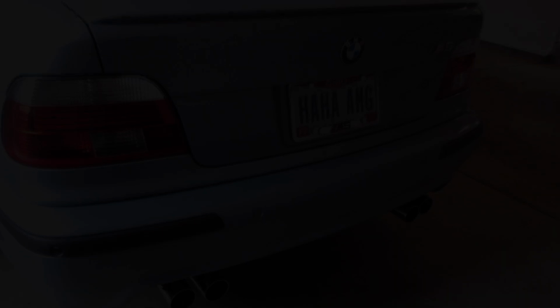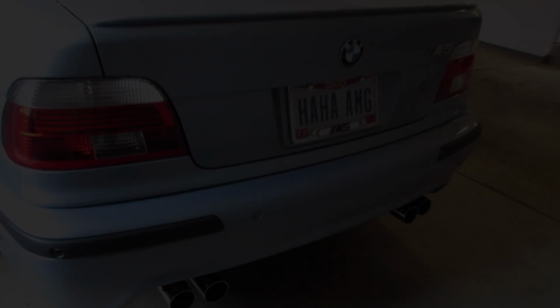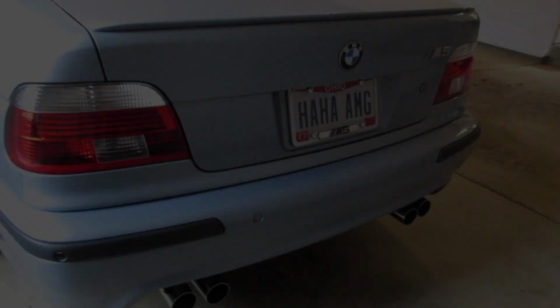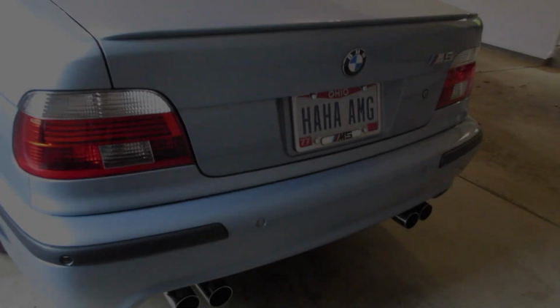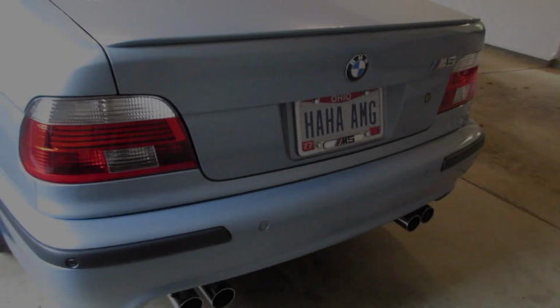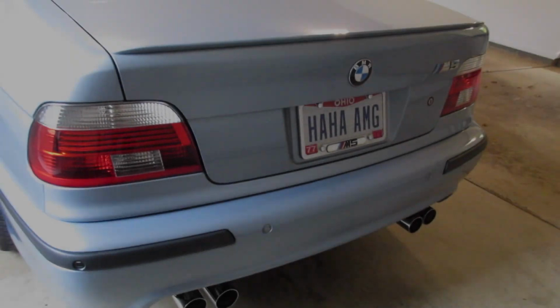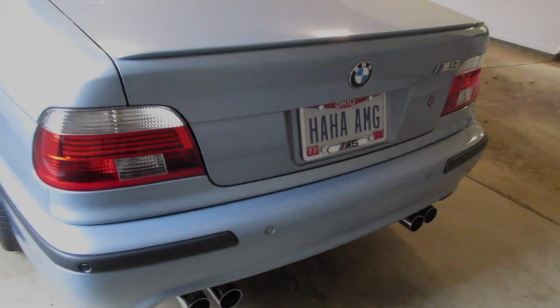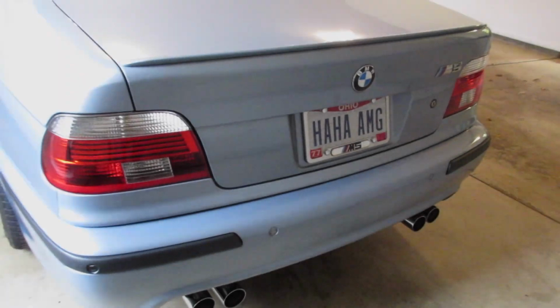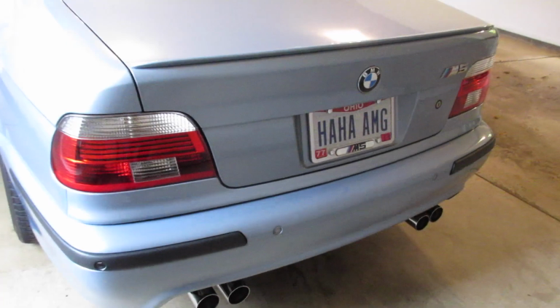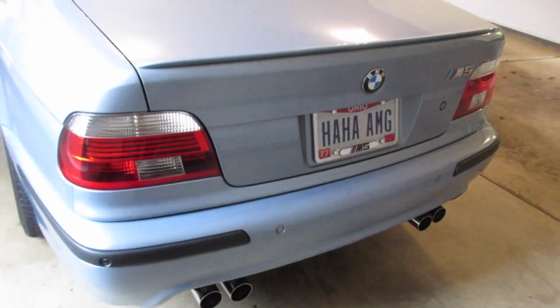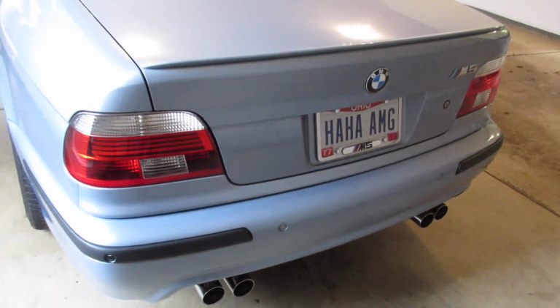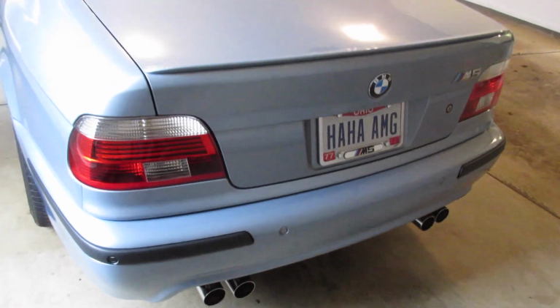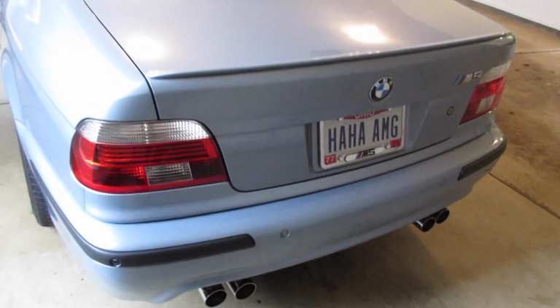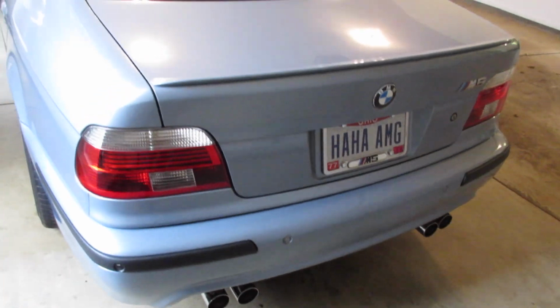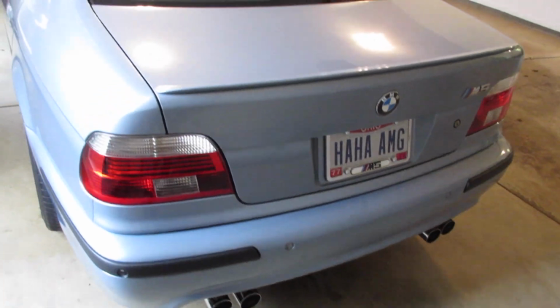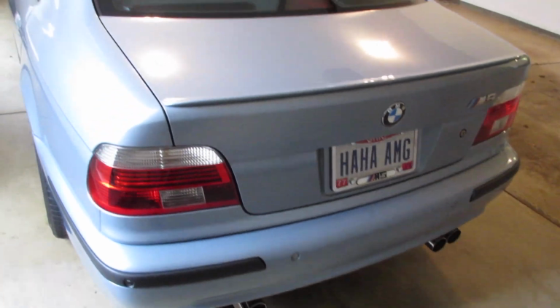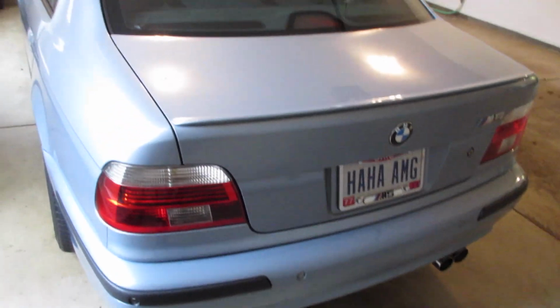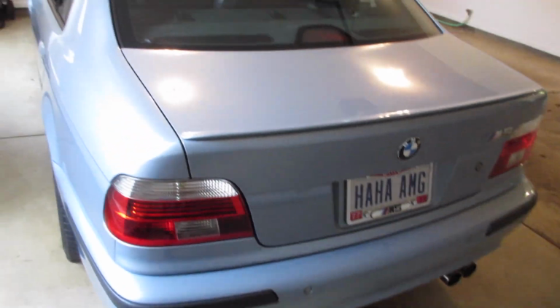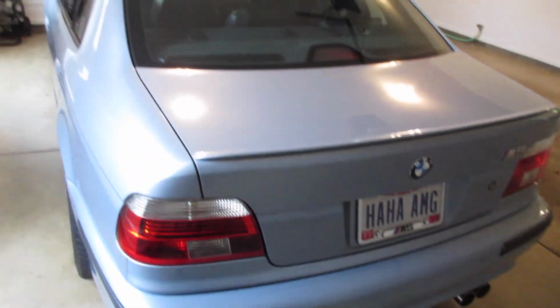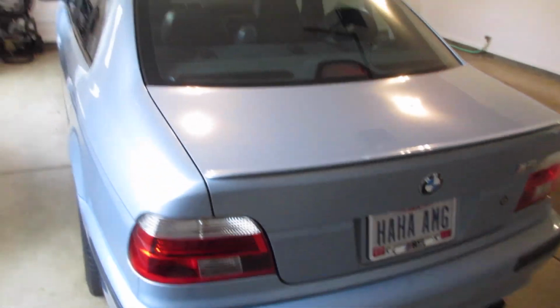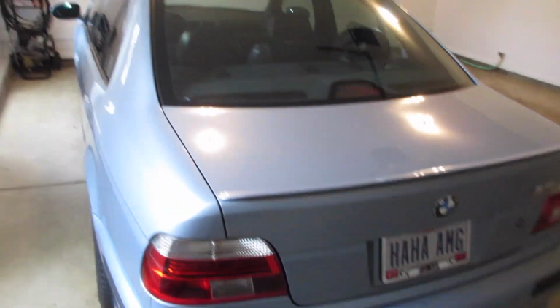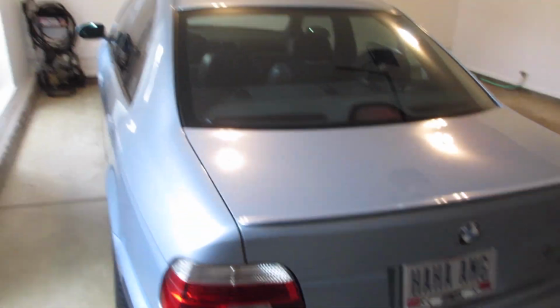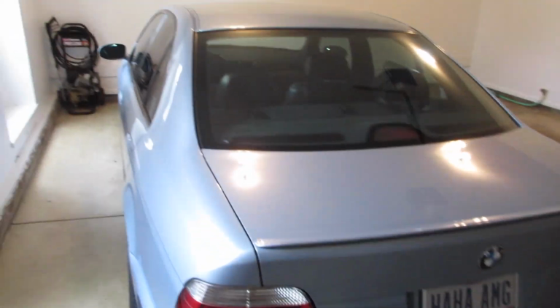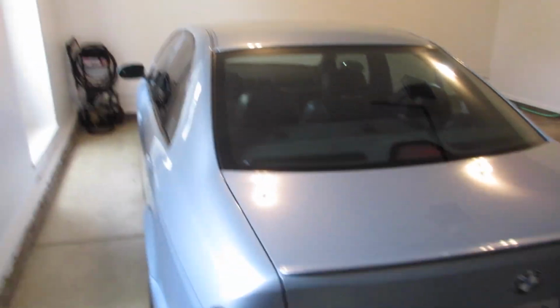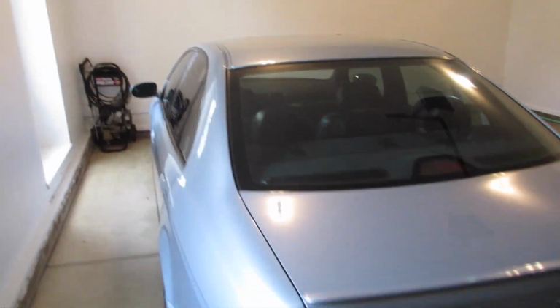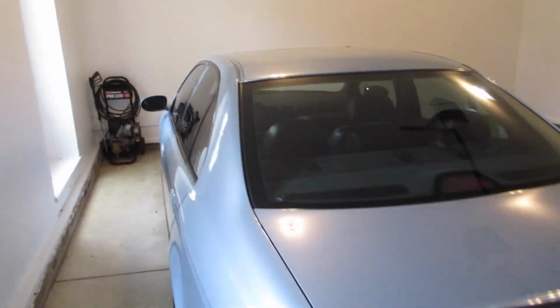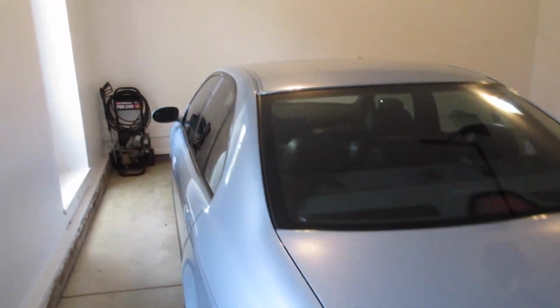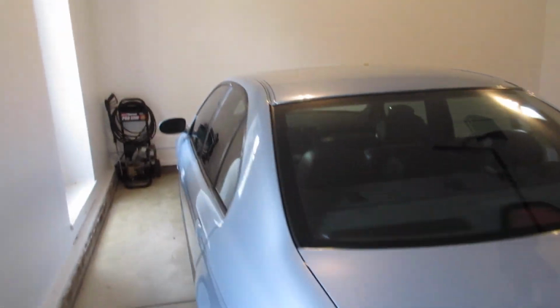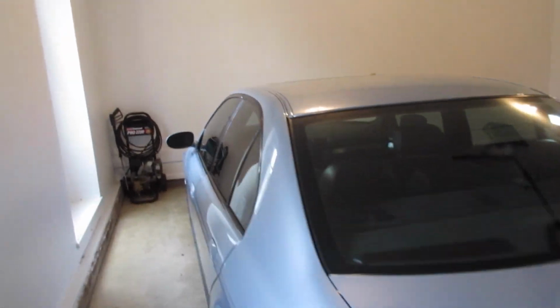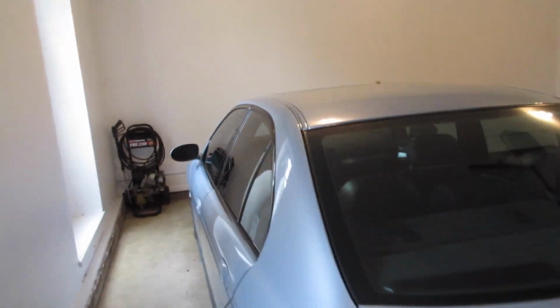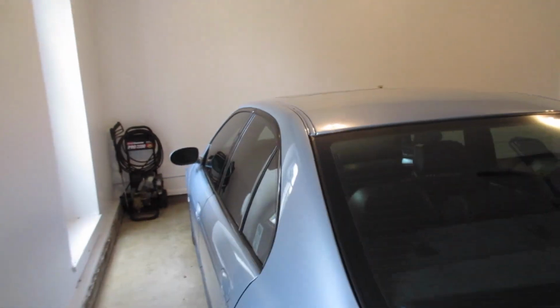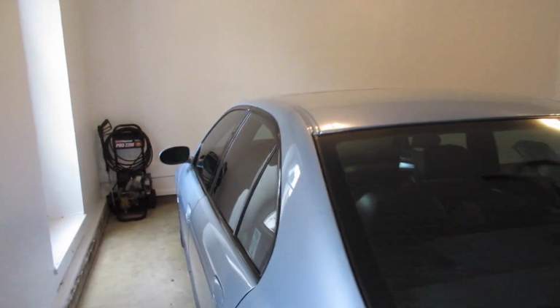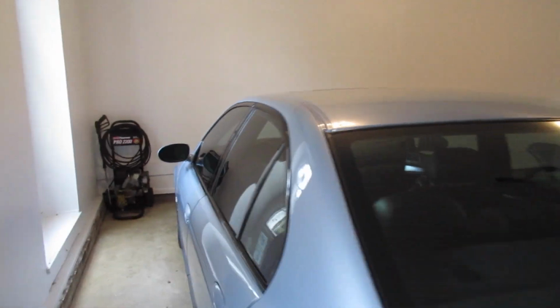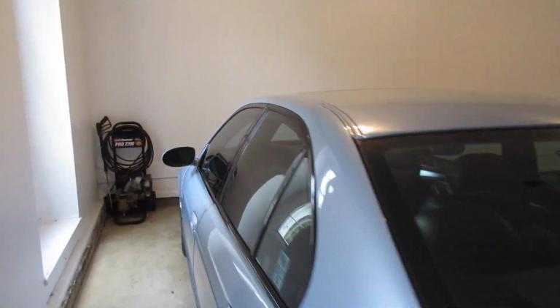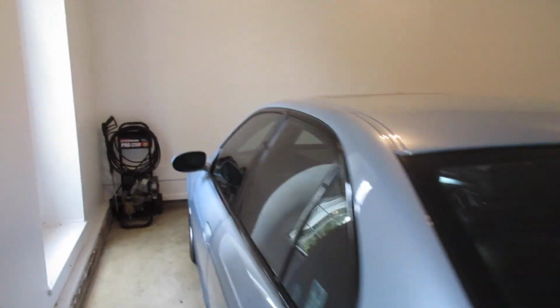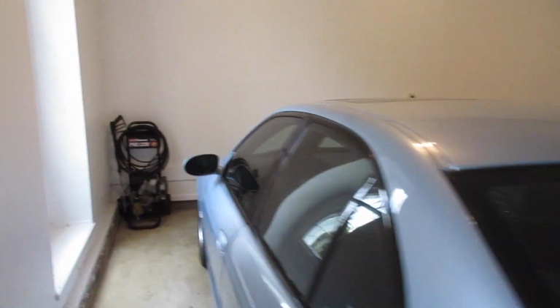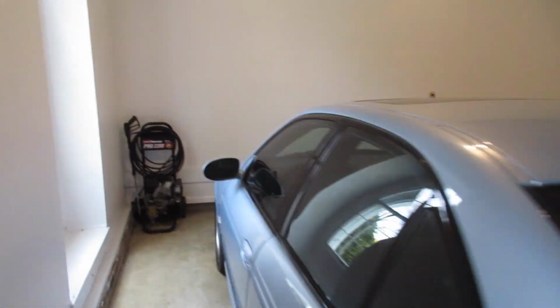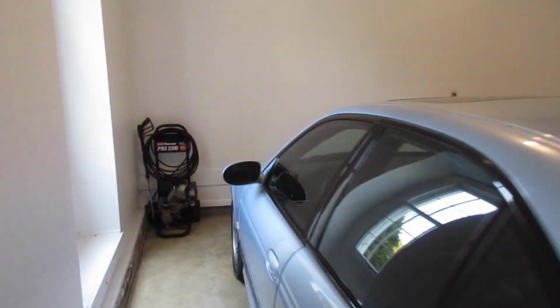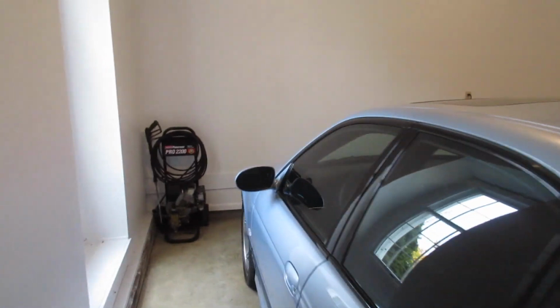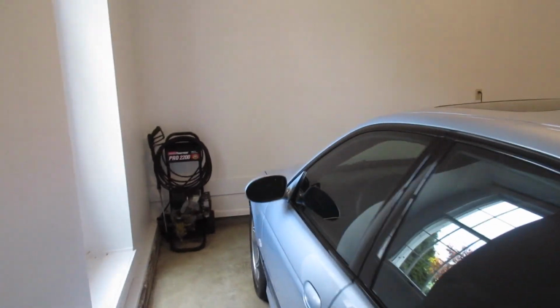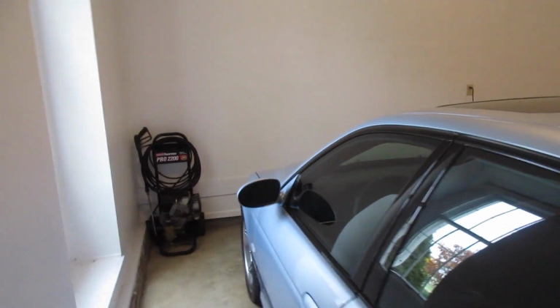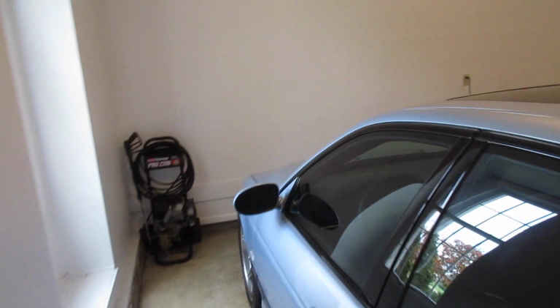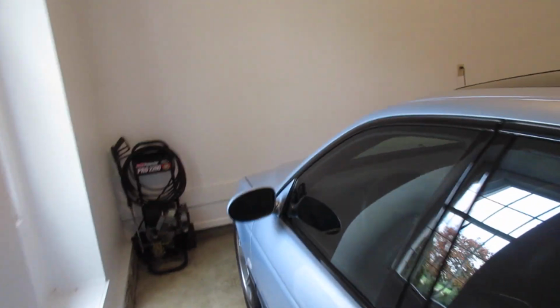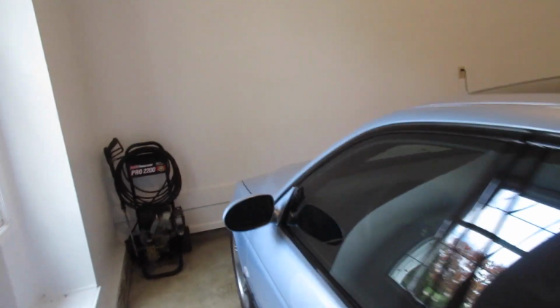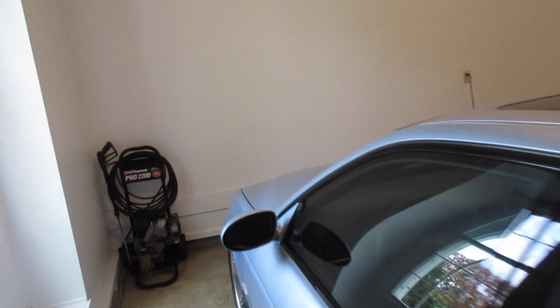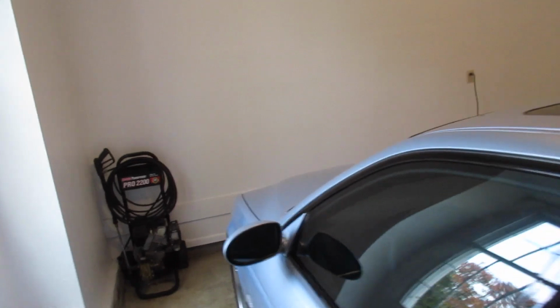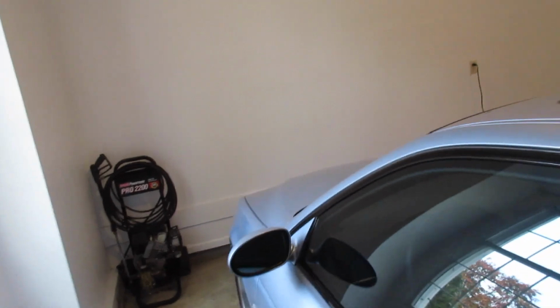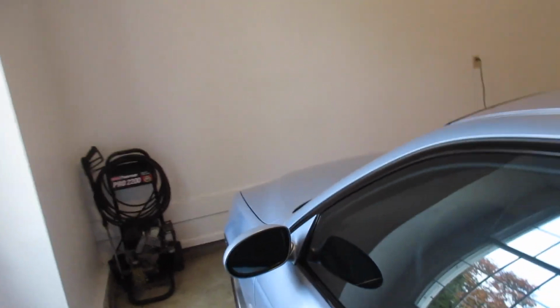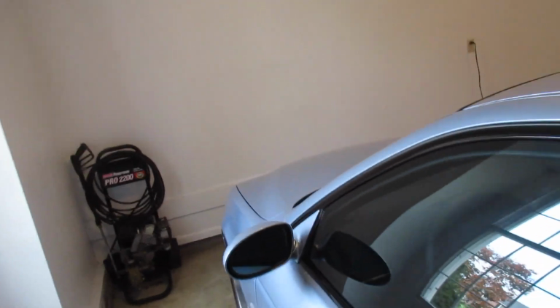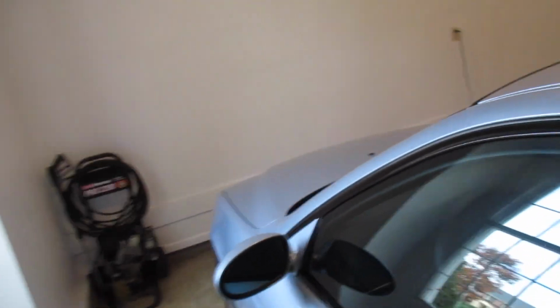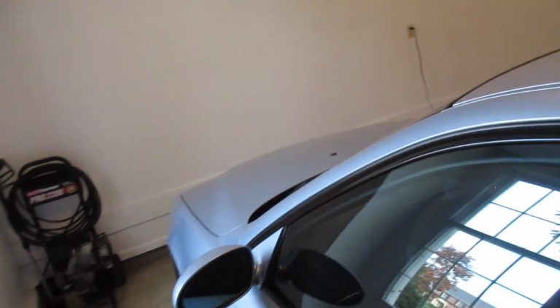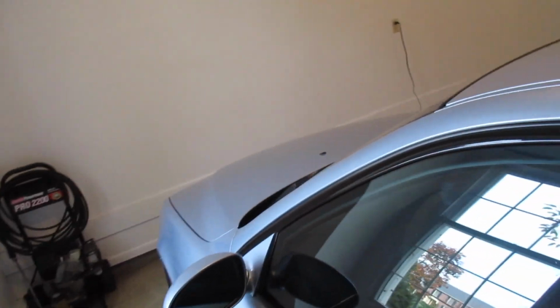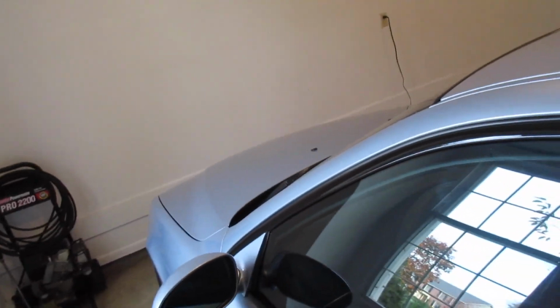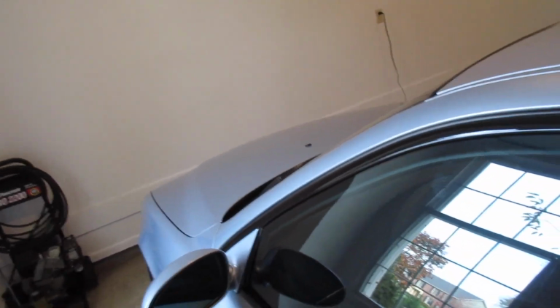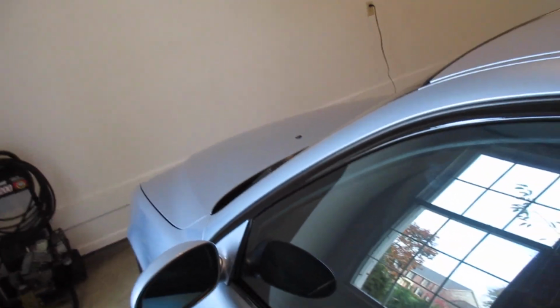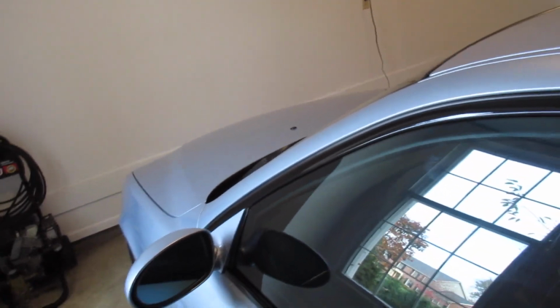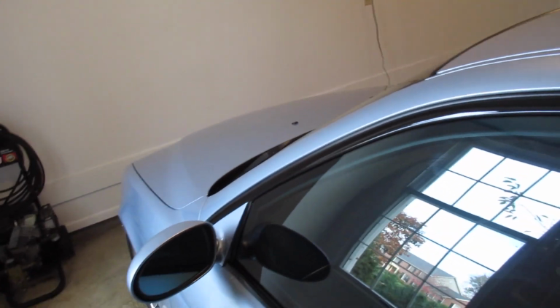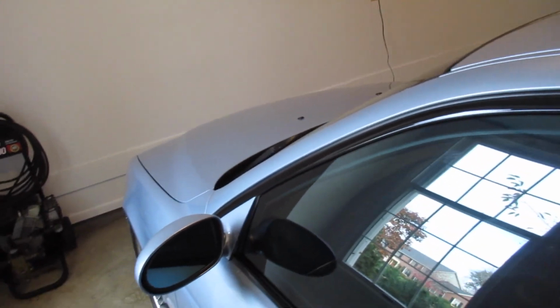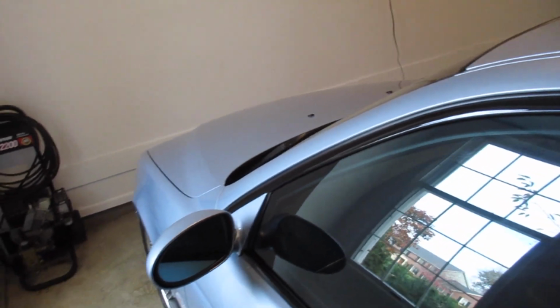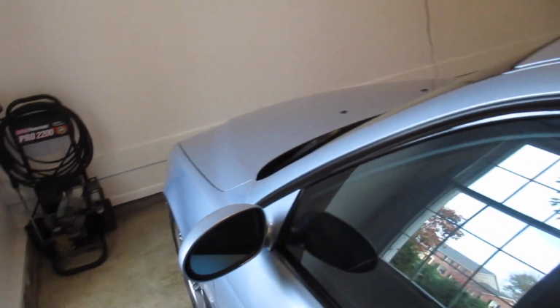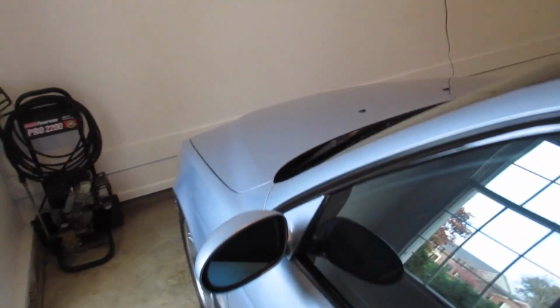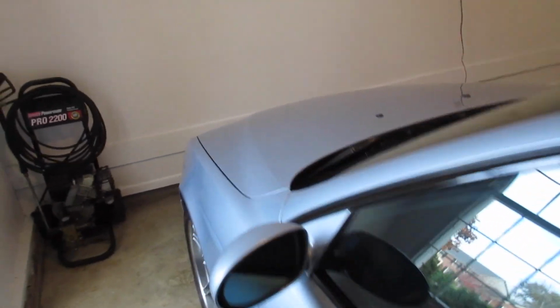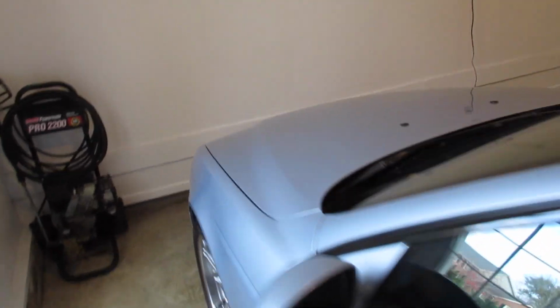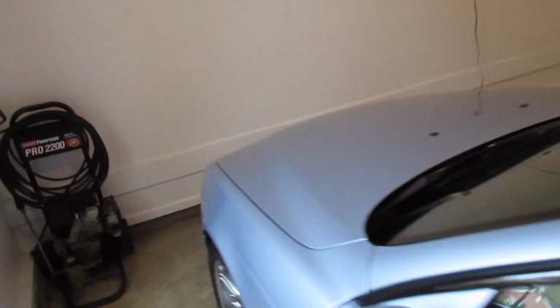Welcome back to my 2000 M5. Welcome to E39 Source. Today we're going to be working under the hood on a couple very small projects.